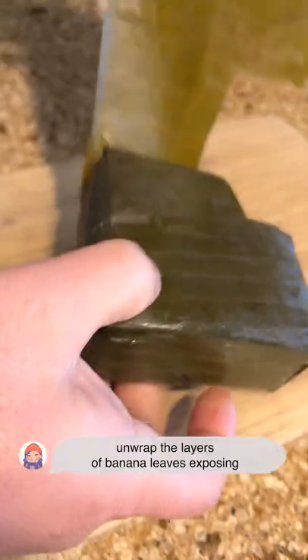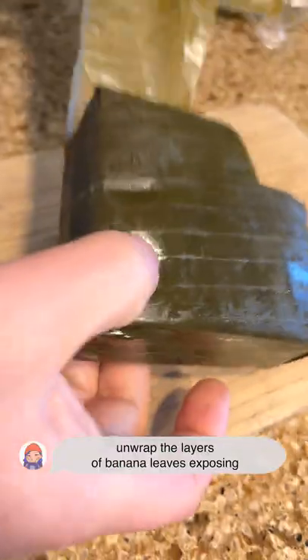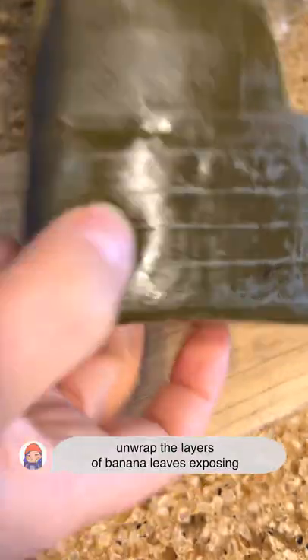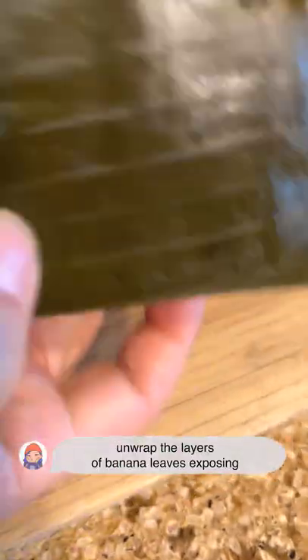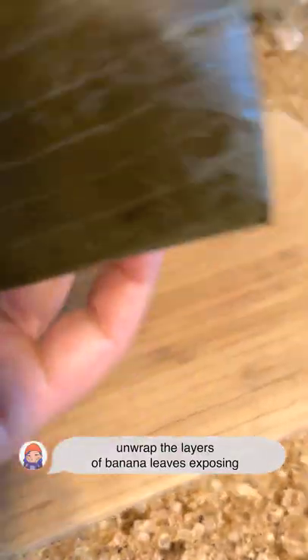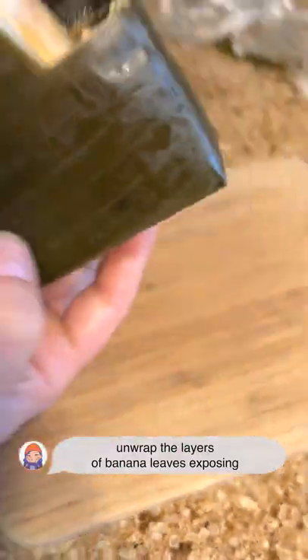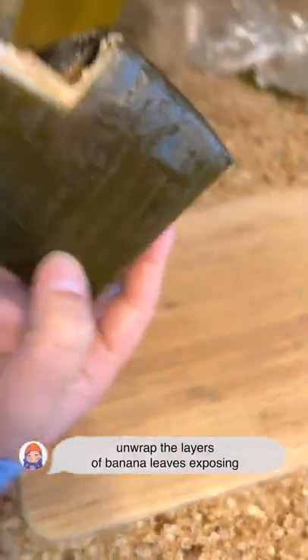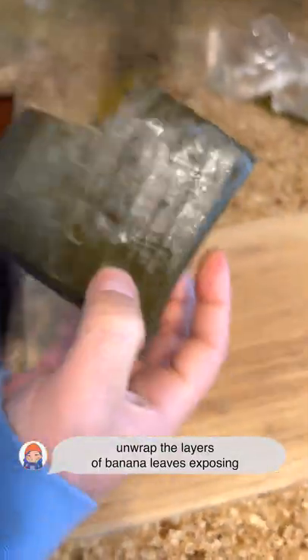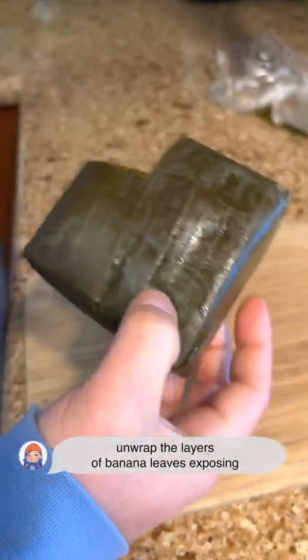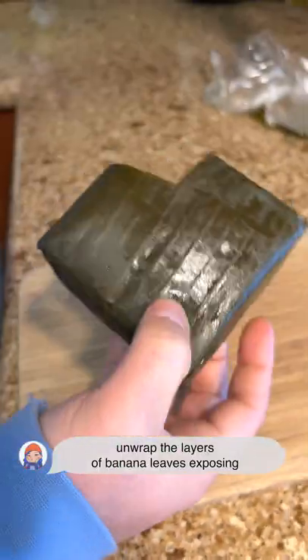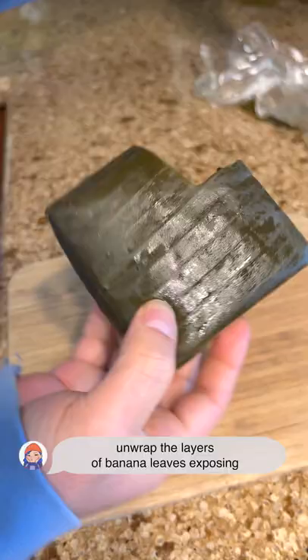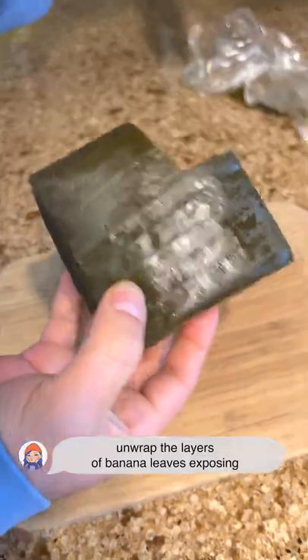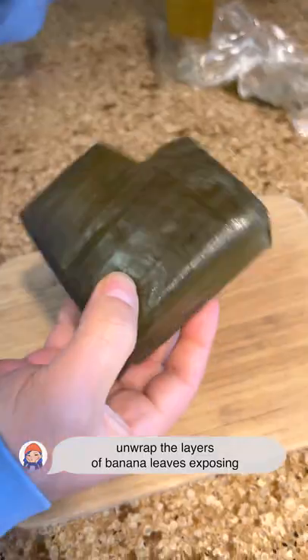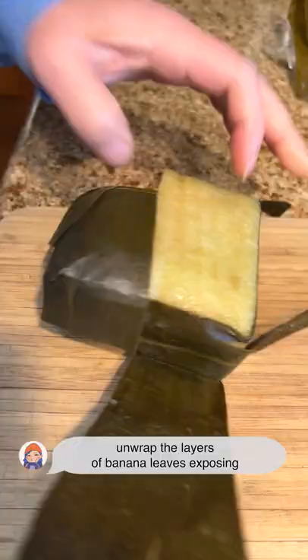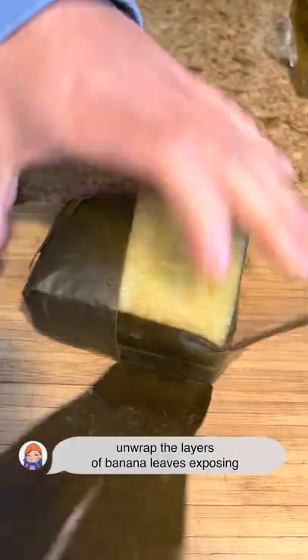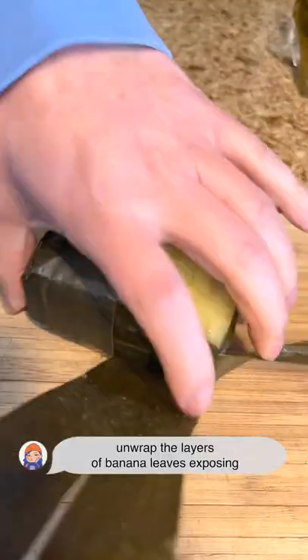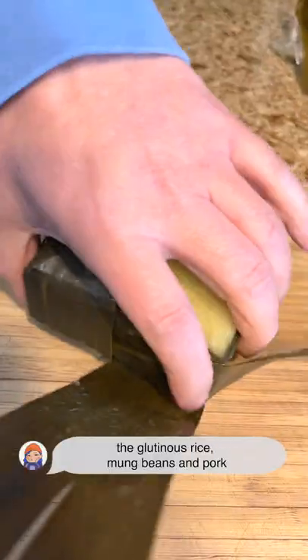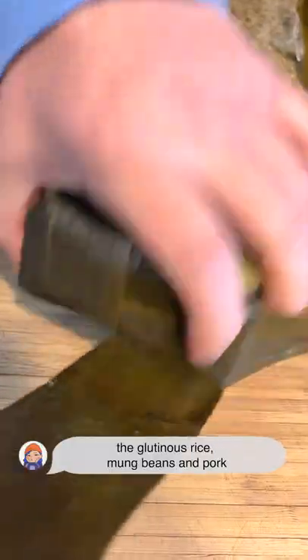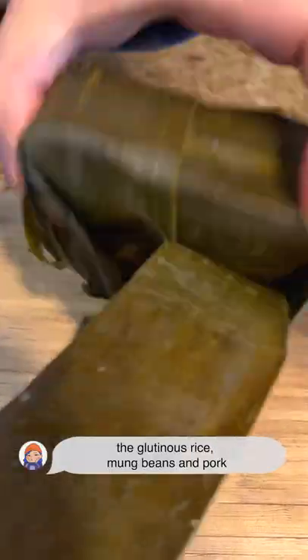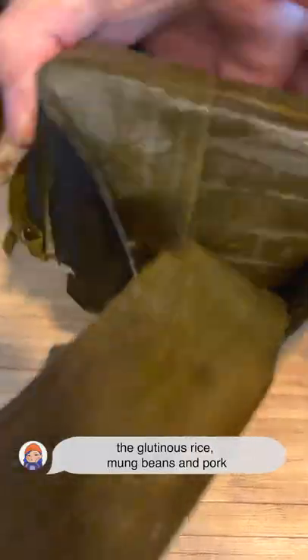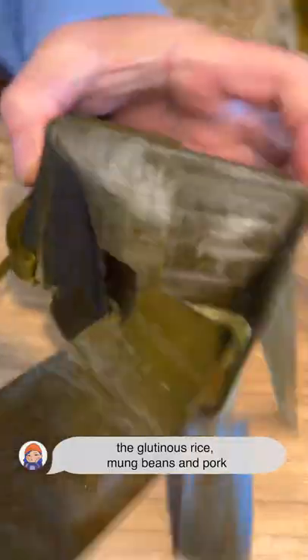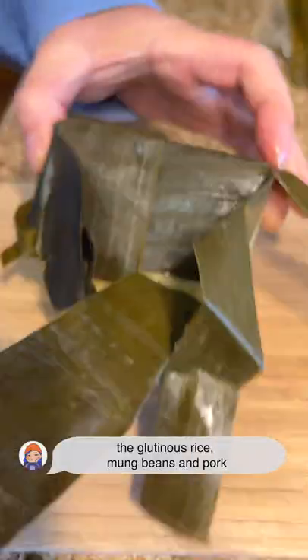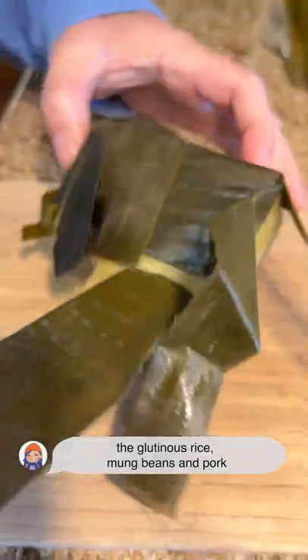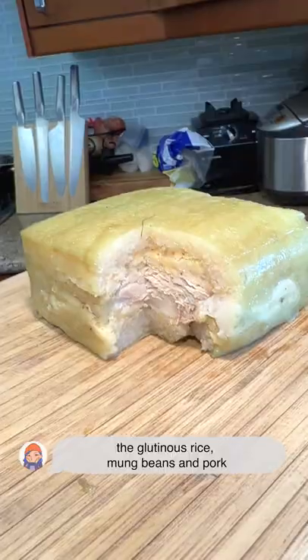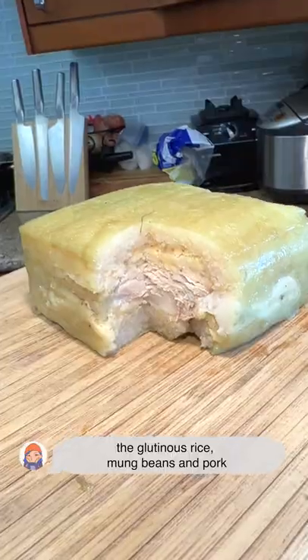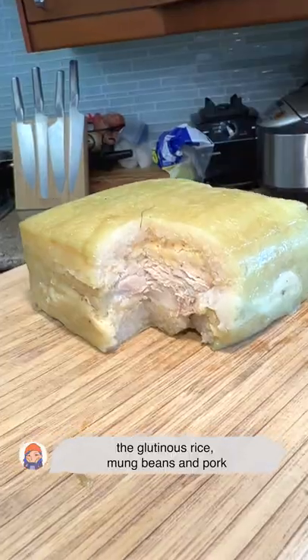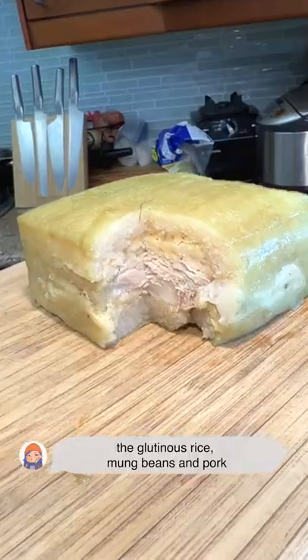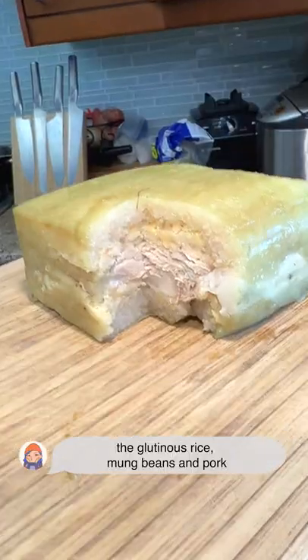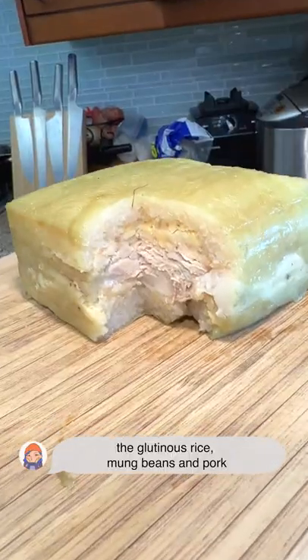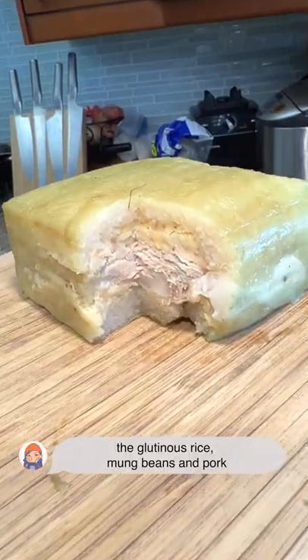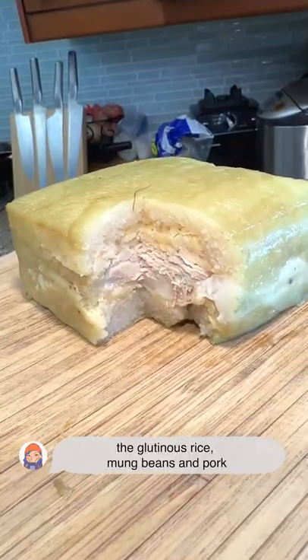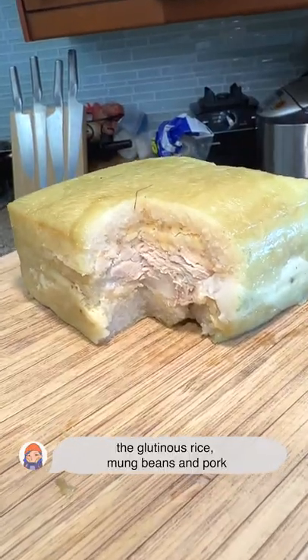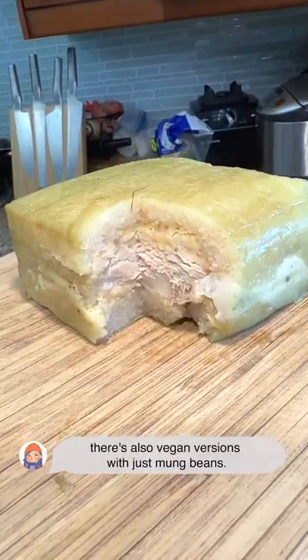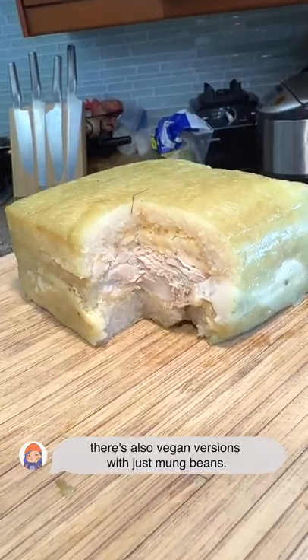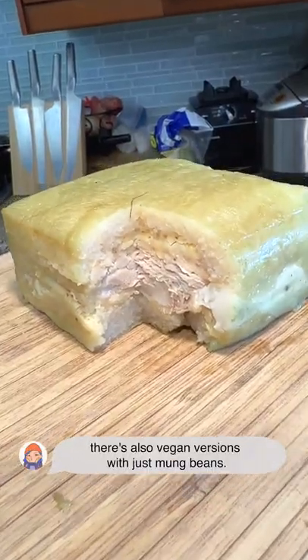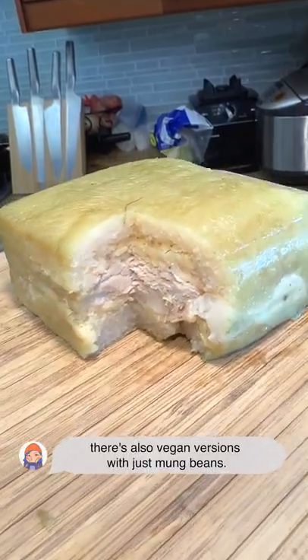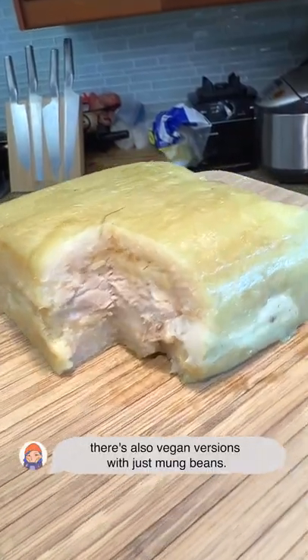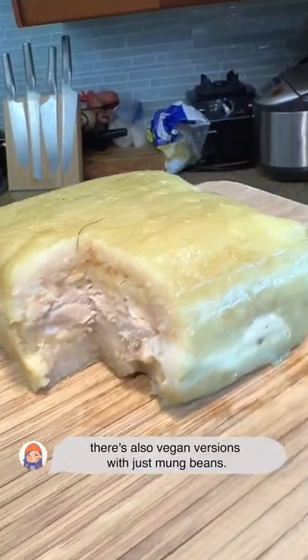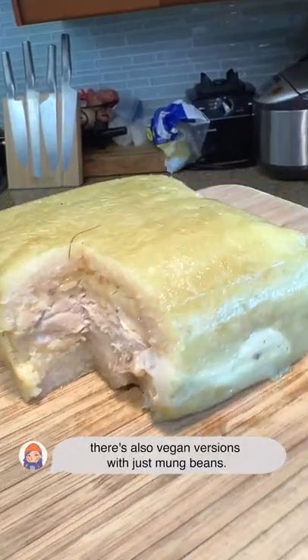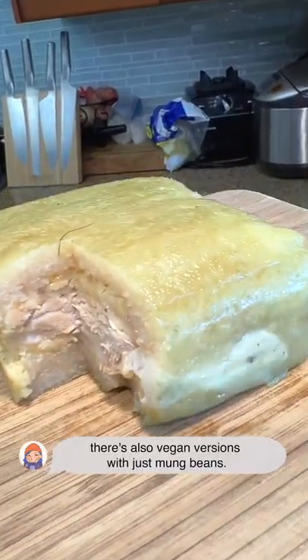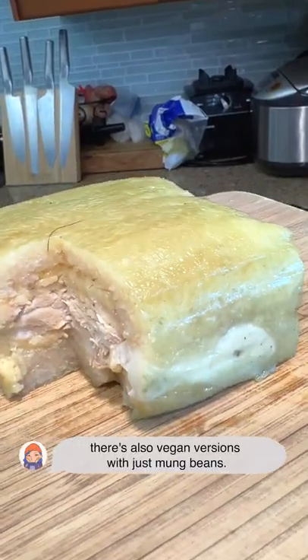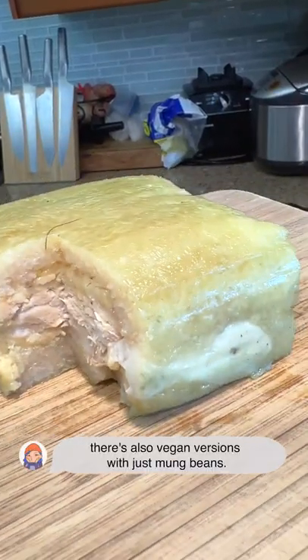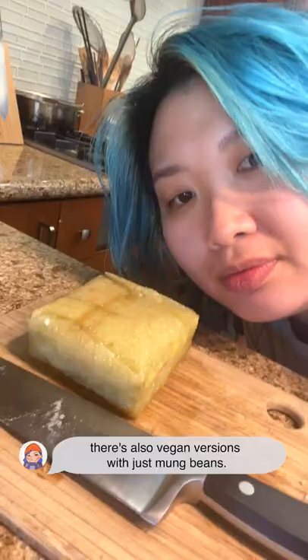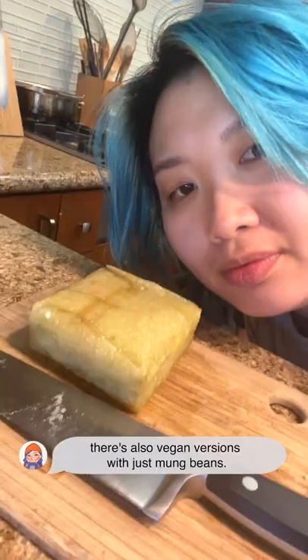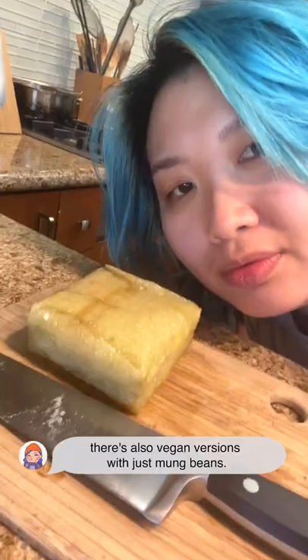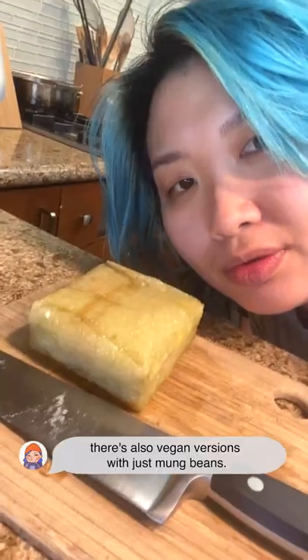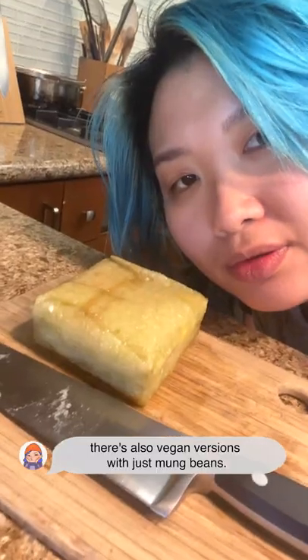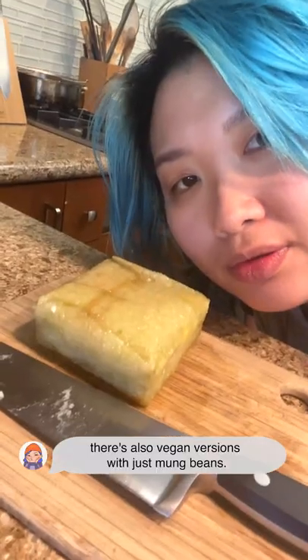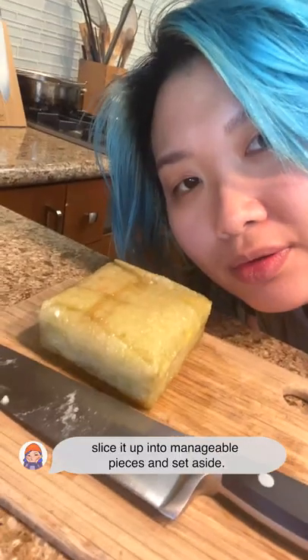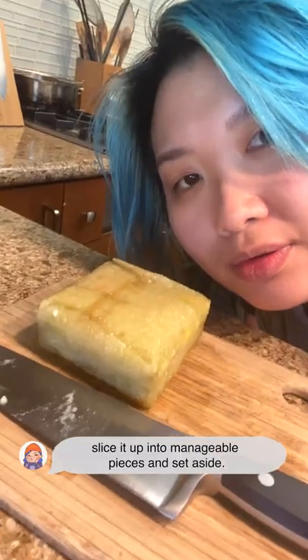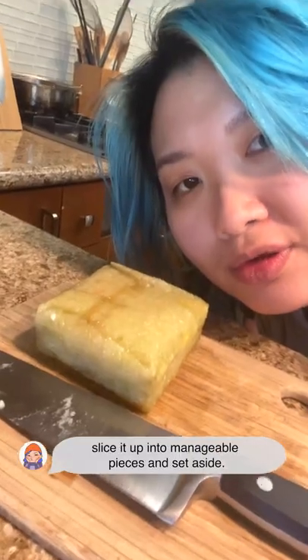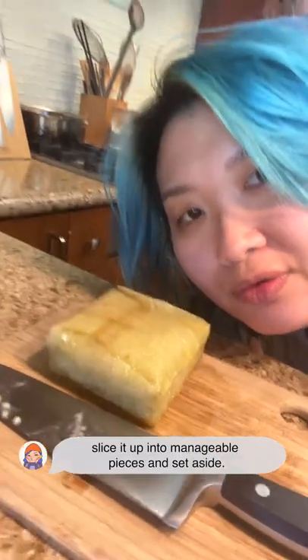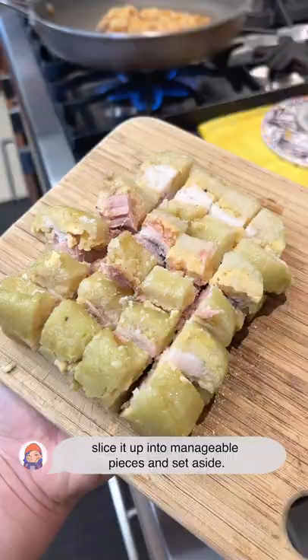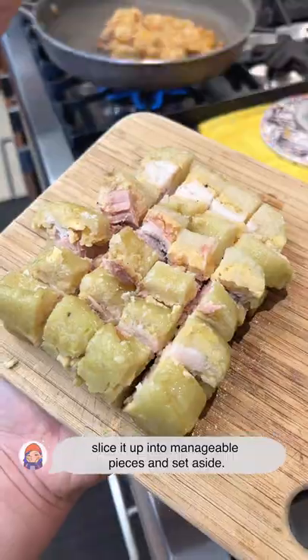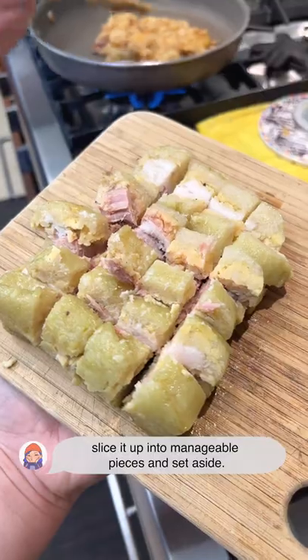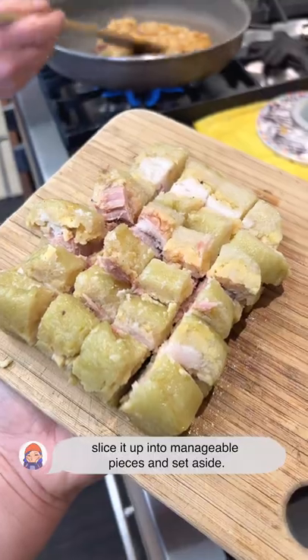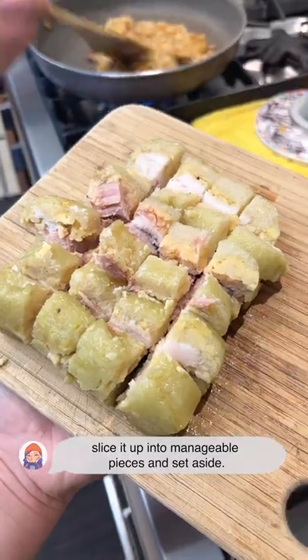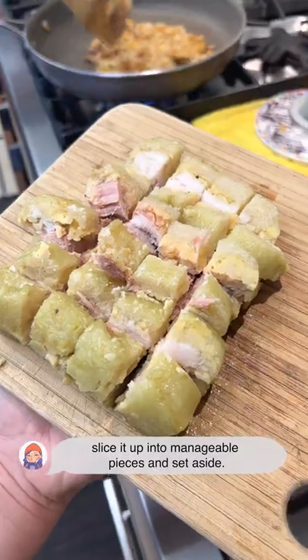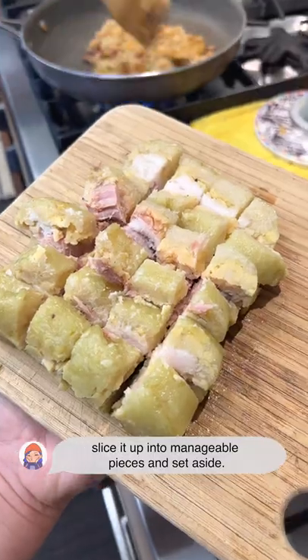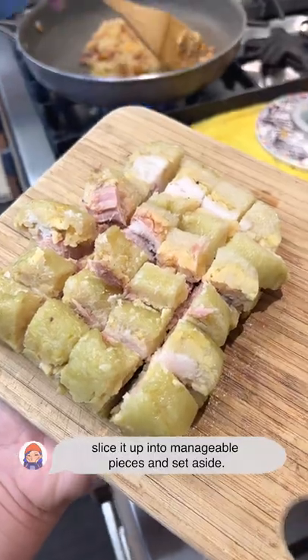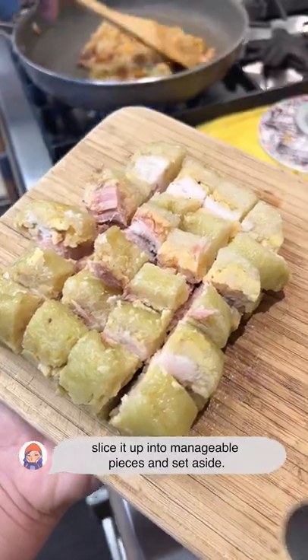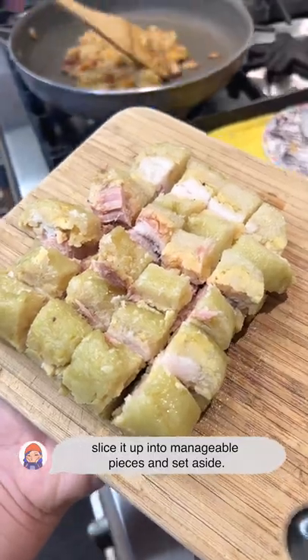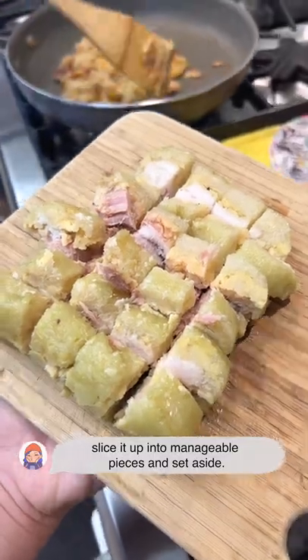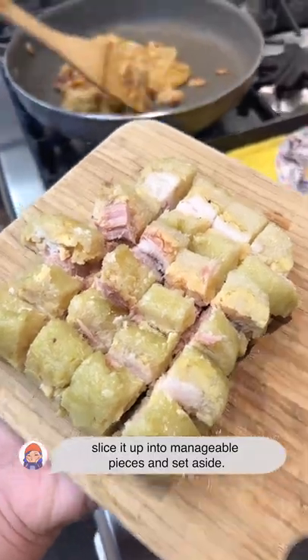Unwrap the layer of banana leaves exposing the glutinous rice, mung beans, and pork. There's also vegan versions with just mung beans. Slice it up into manageable pieces and set aside.